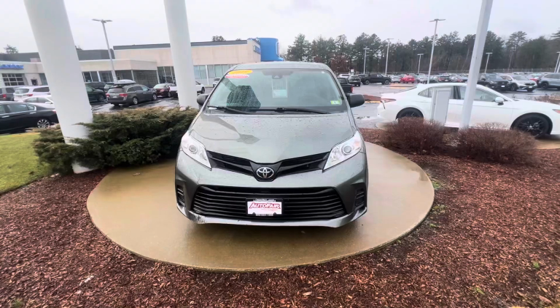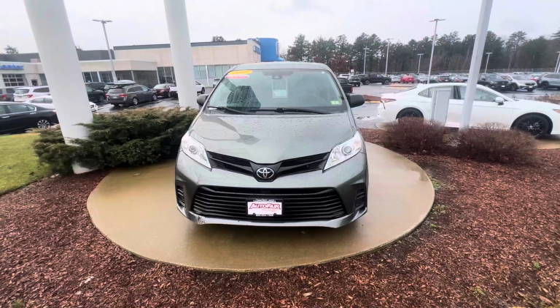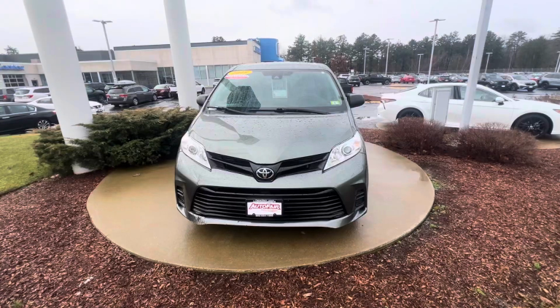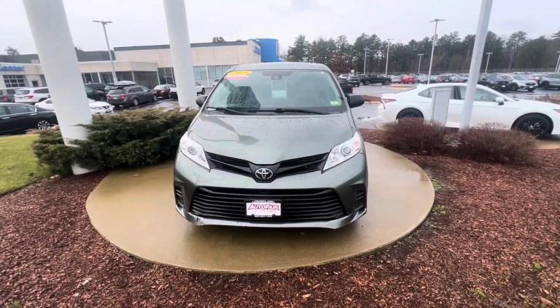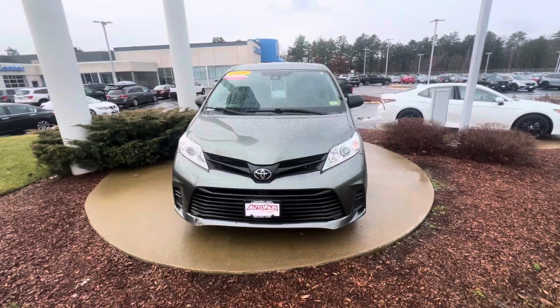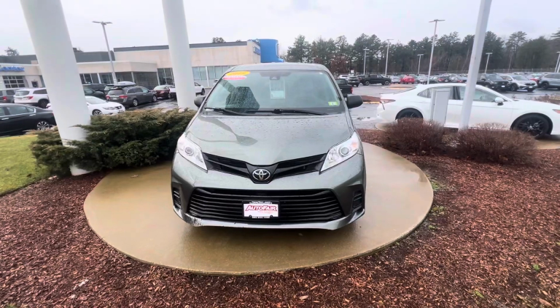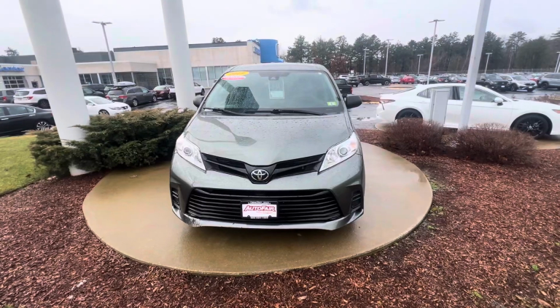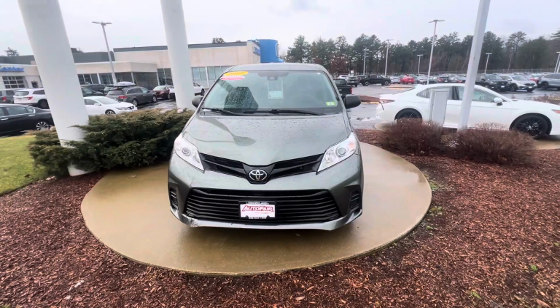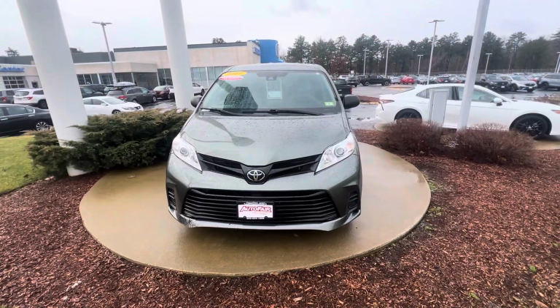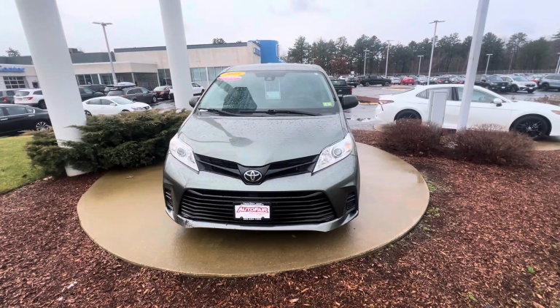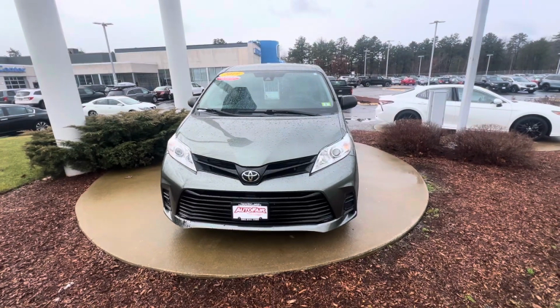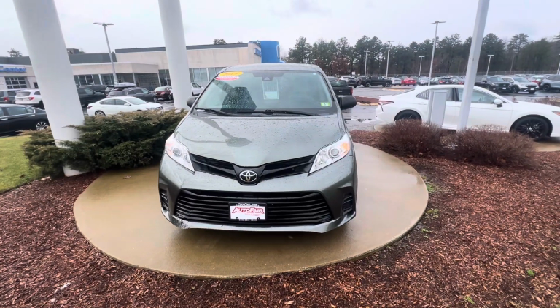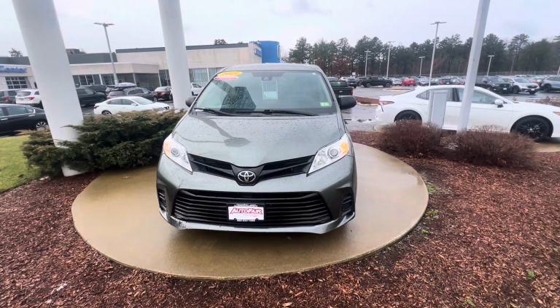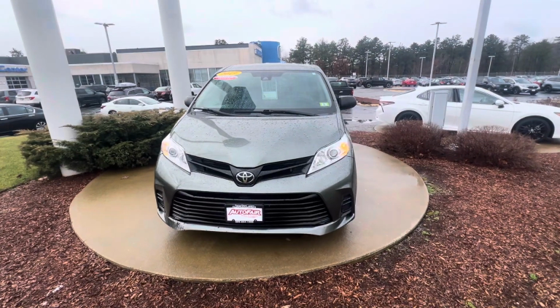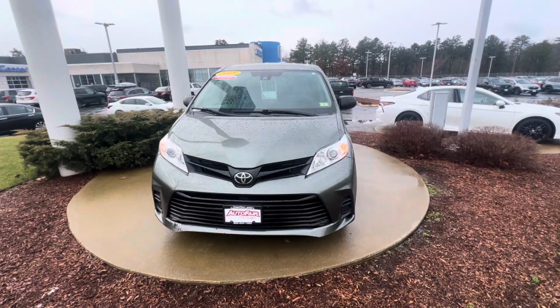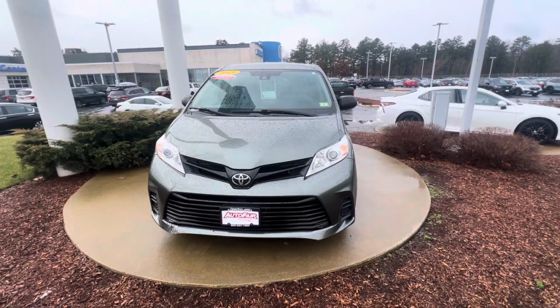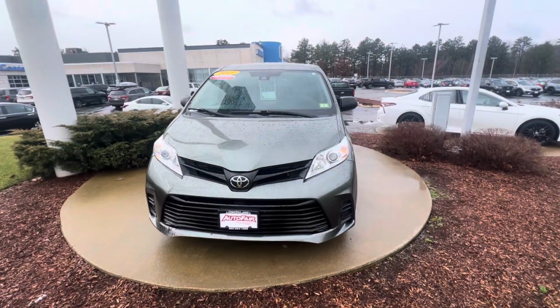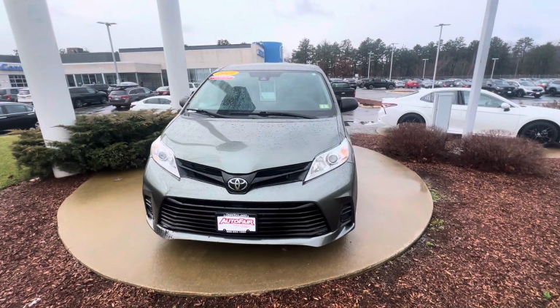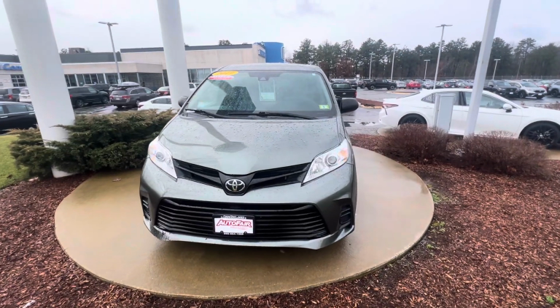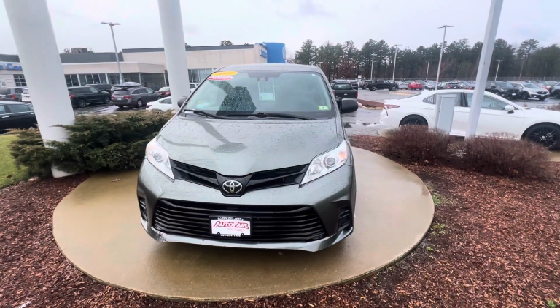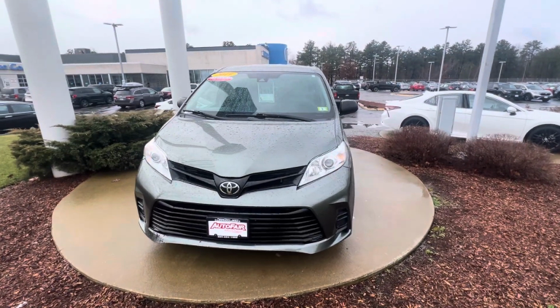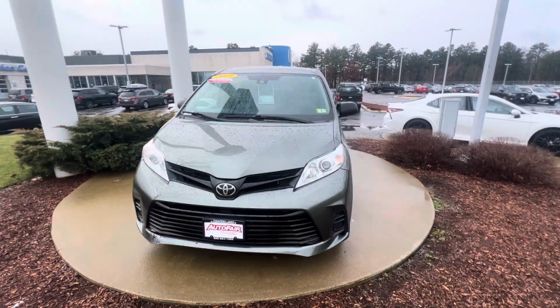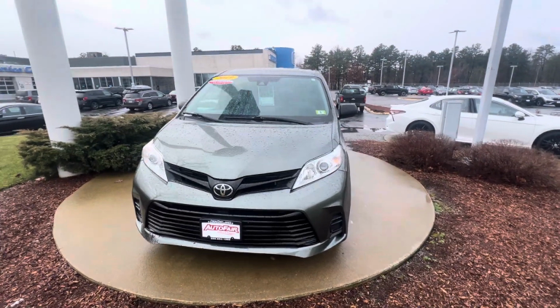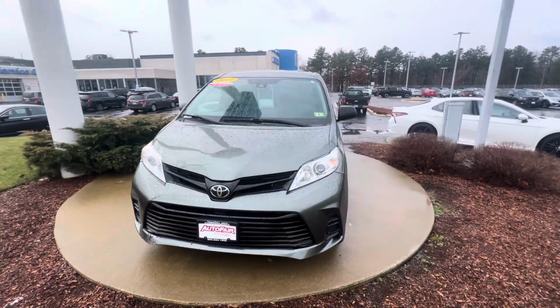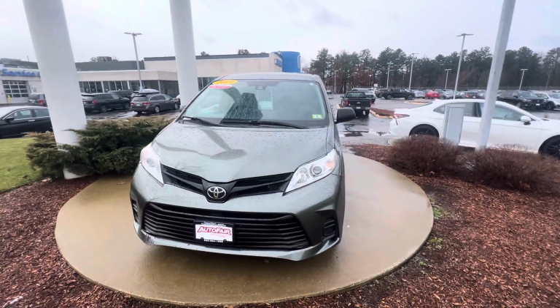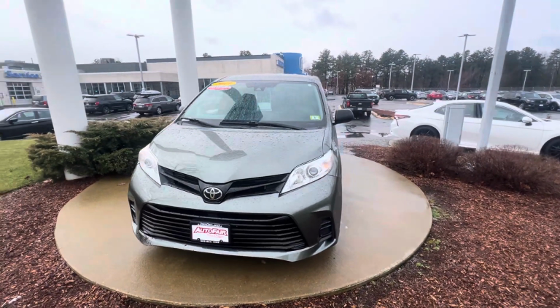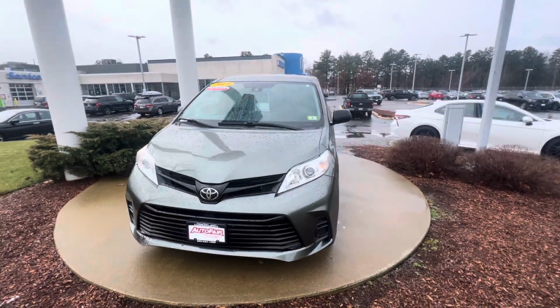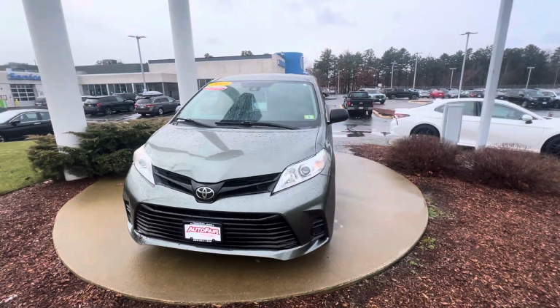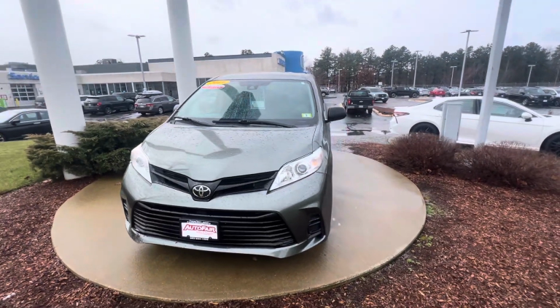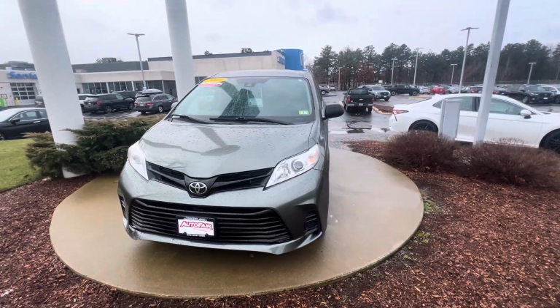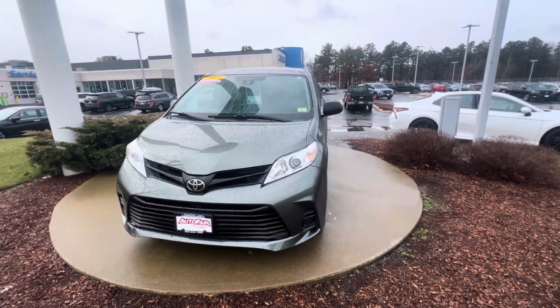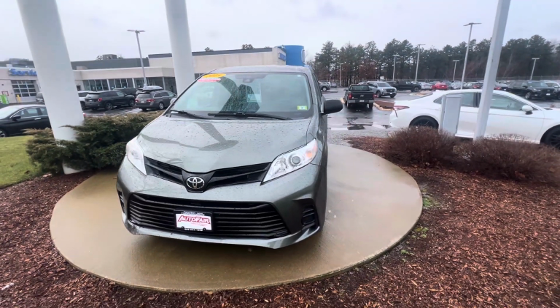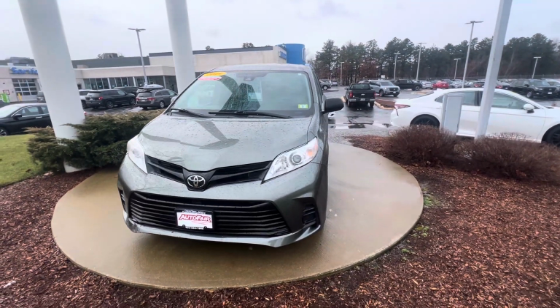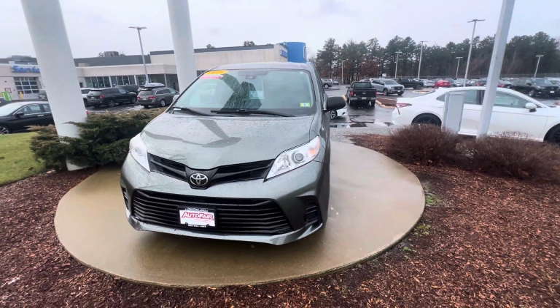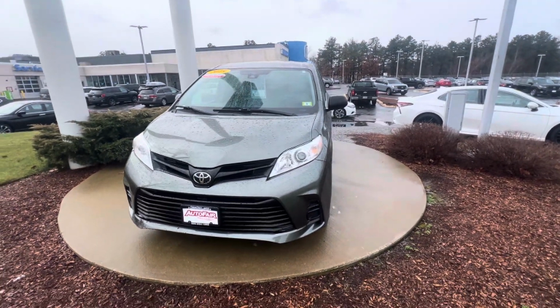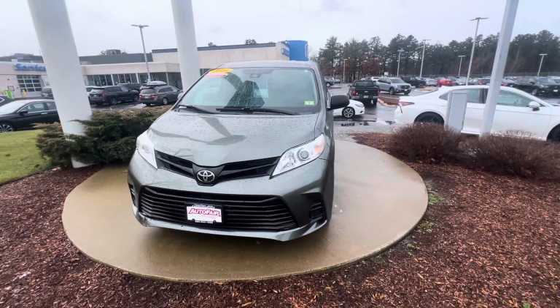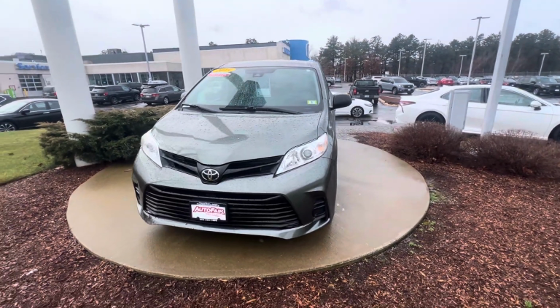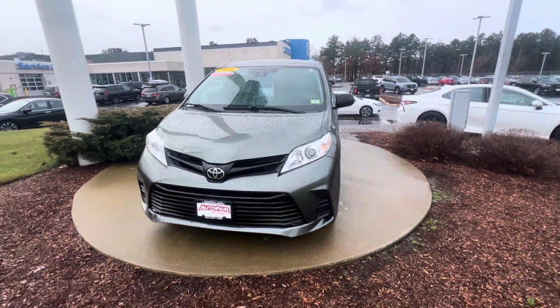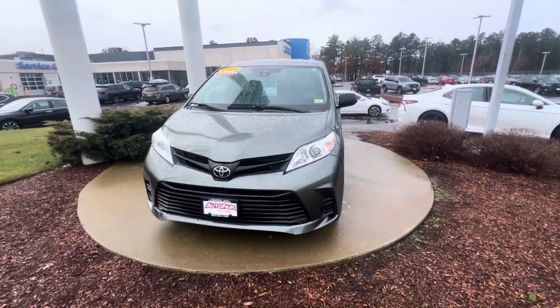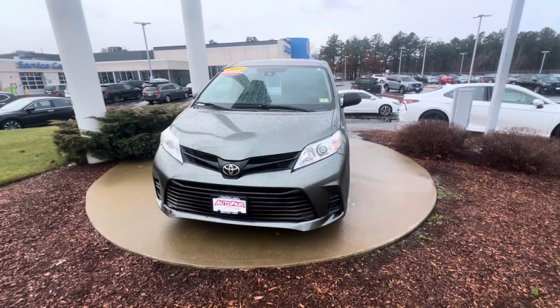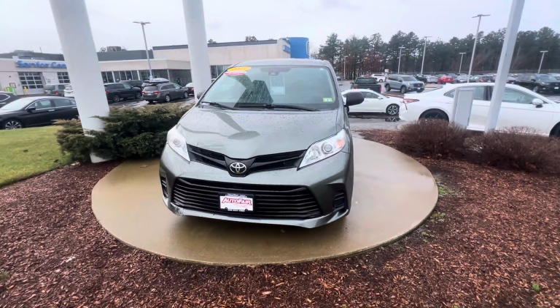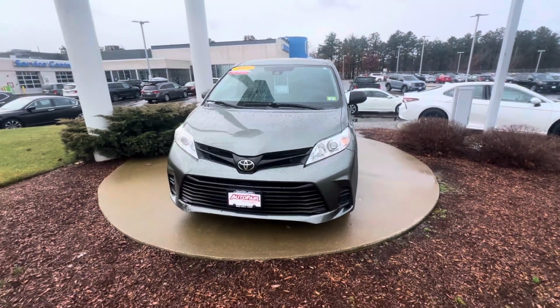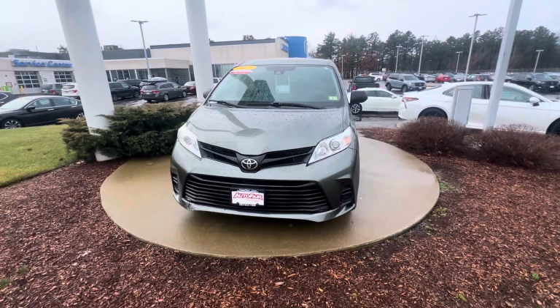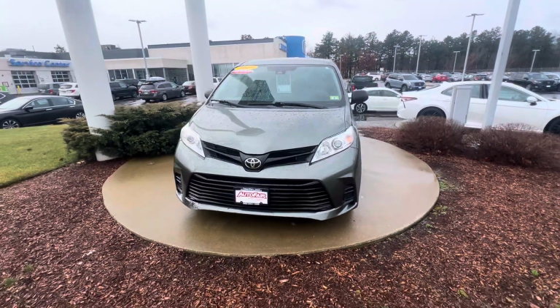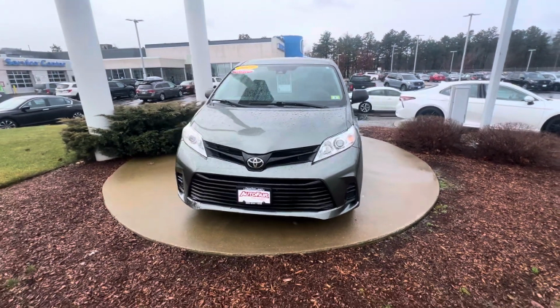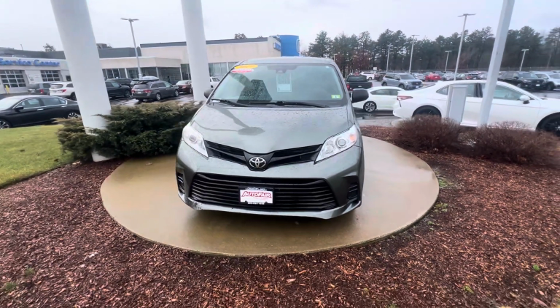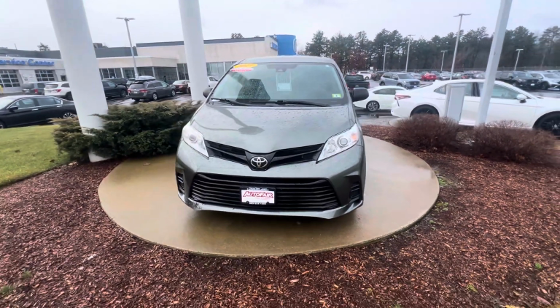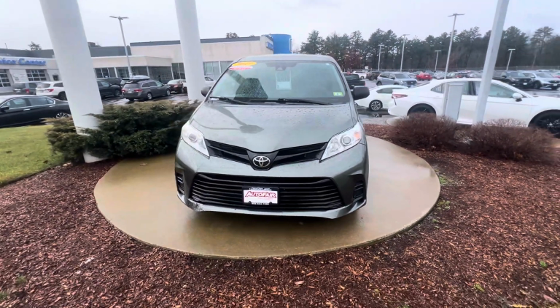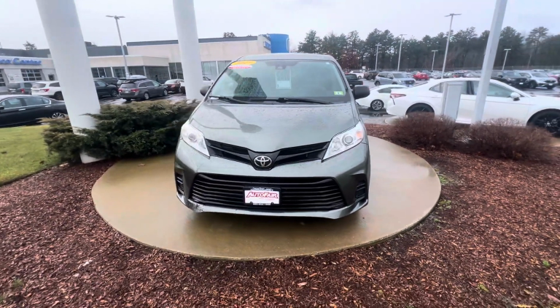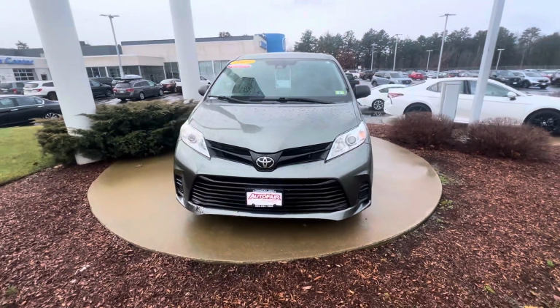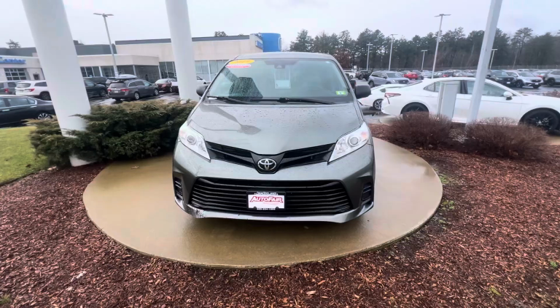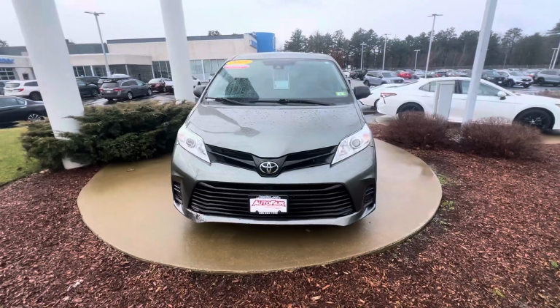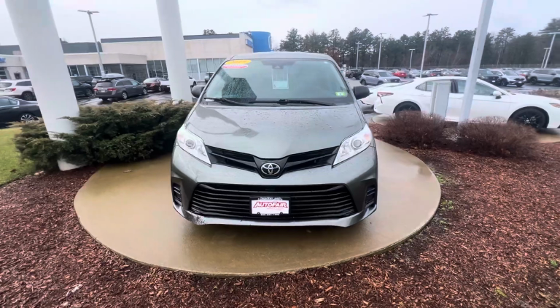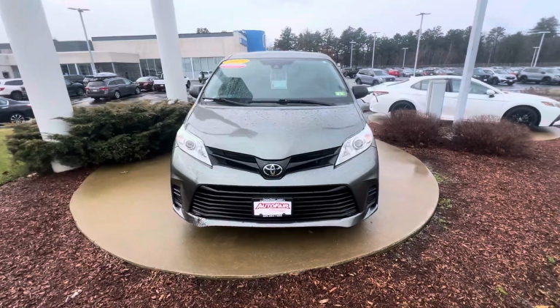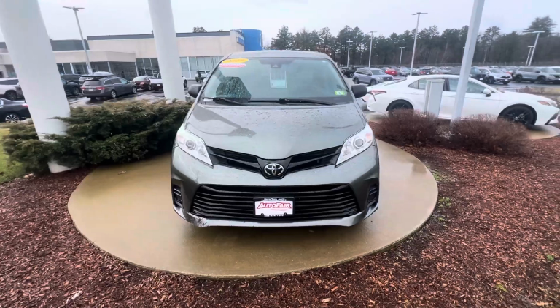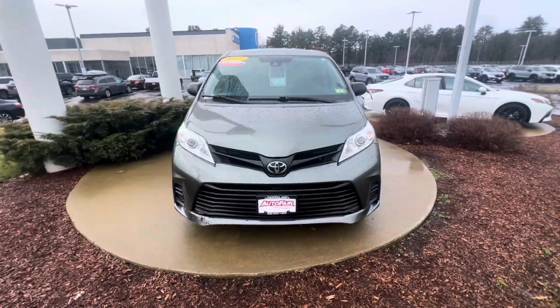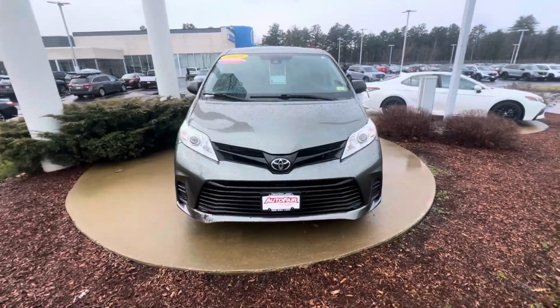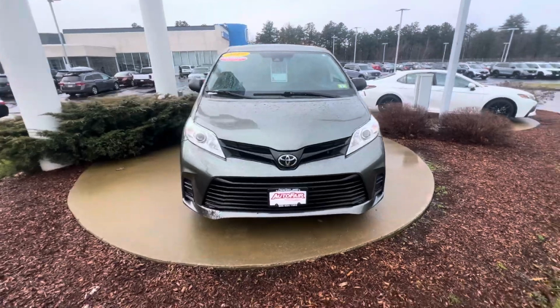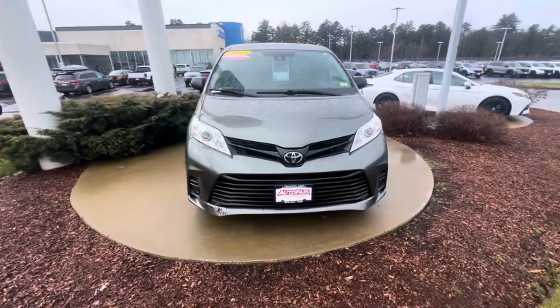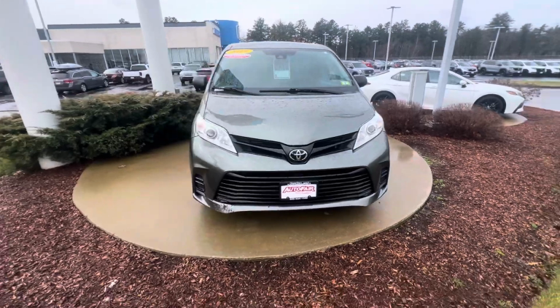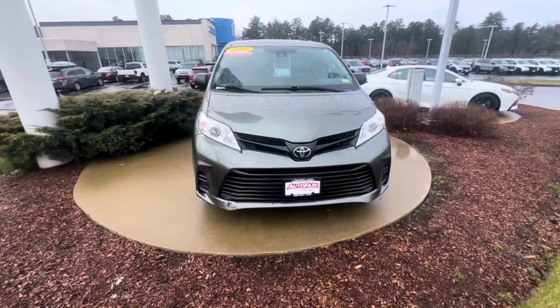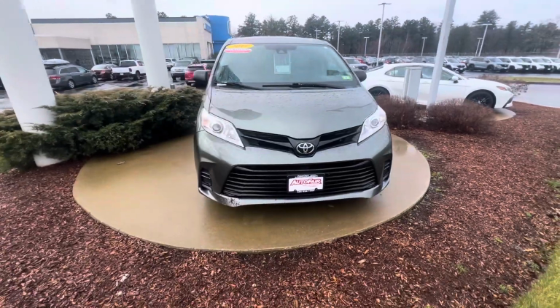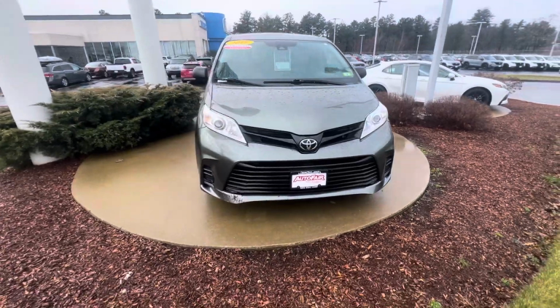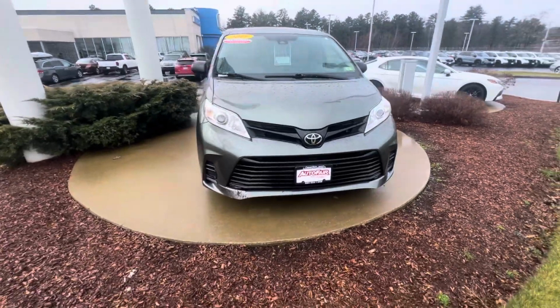Hi Jennifer, this is Nick Michalevich over at AutoFair Honda in Manchester, showing you your 2019 Toyota Sienna in green.